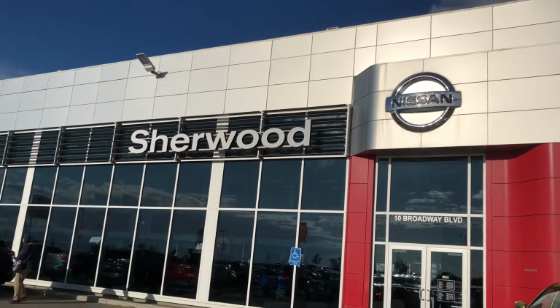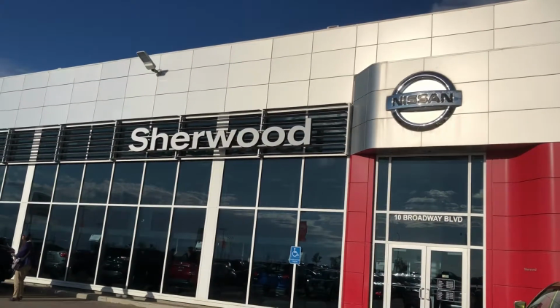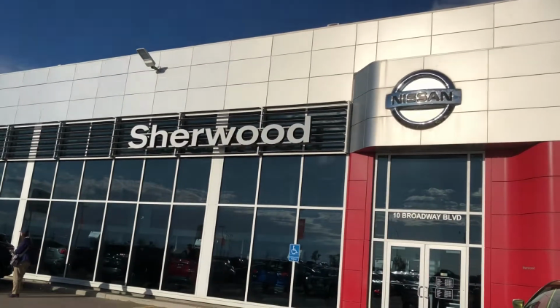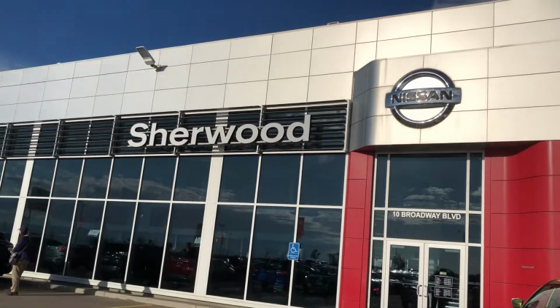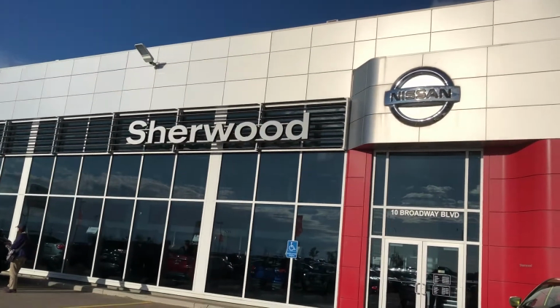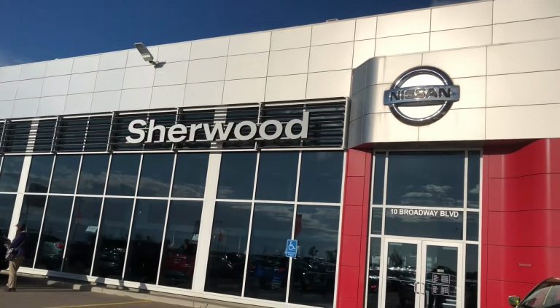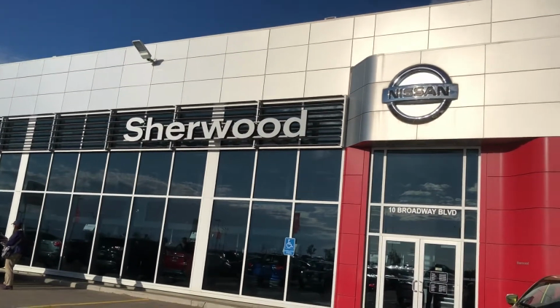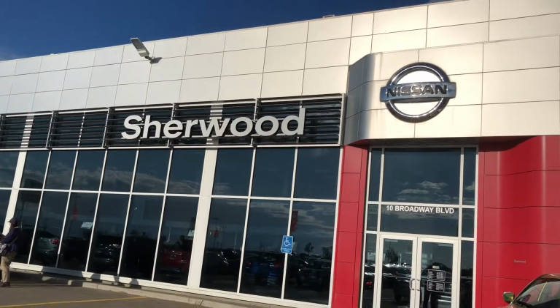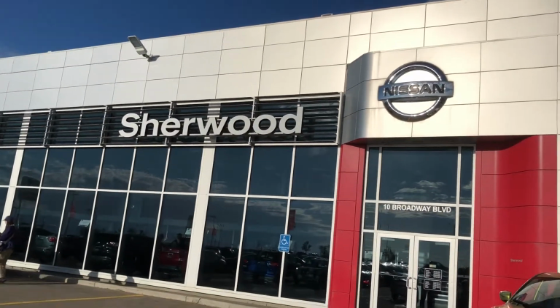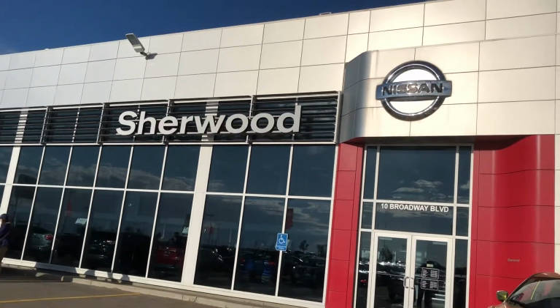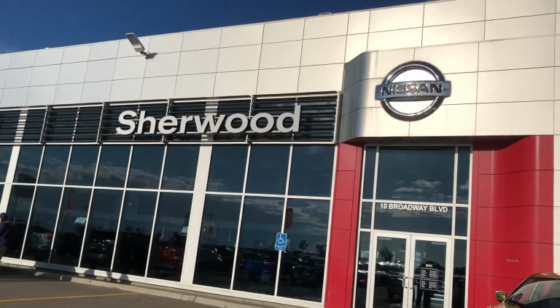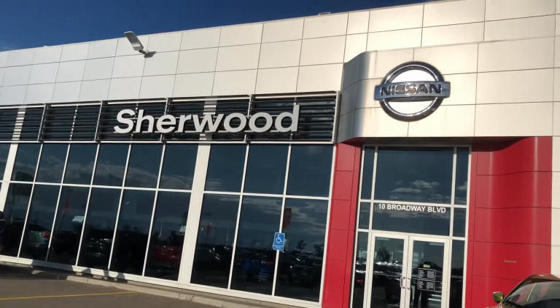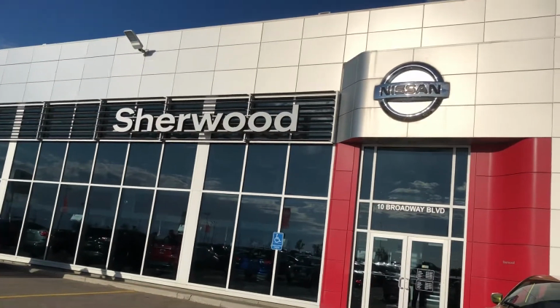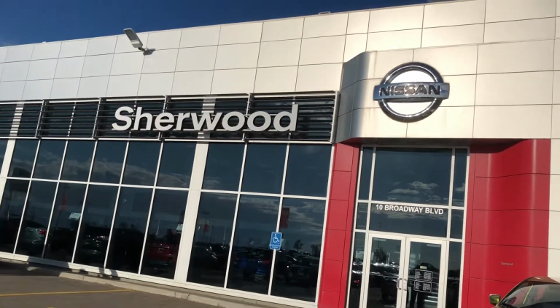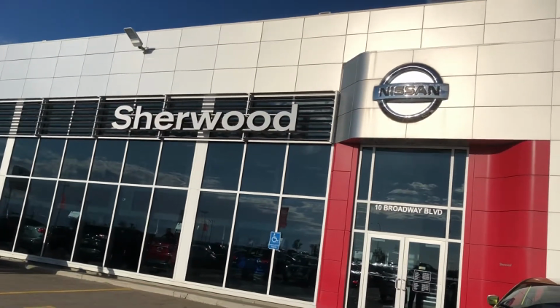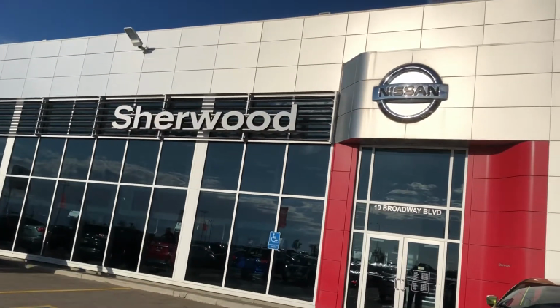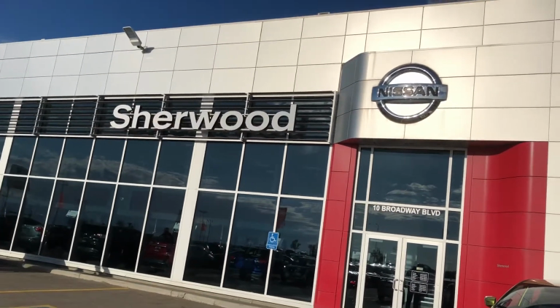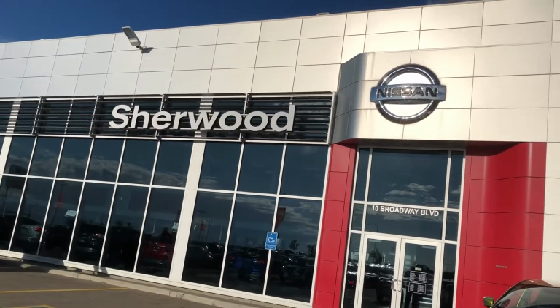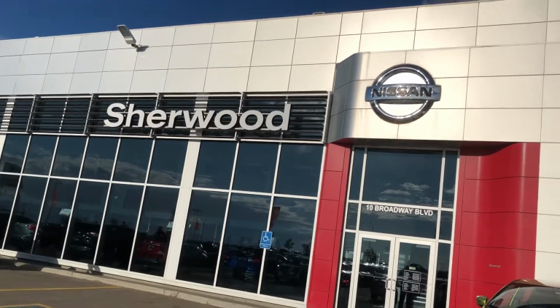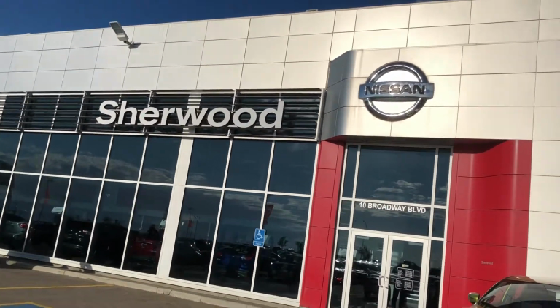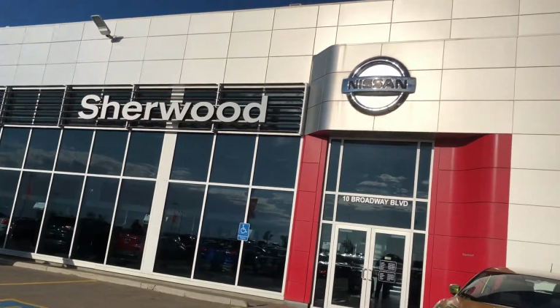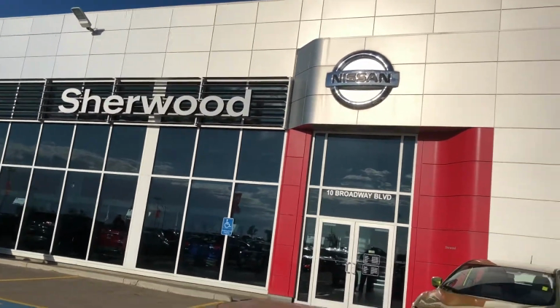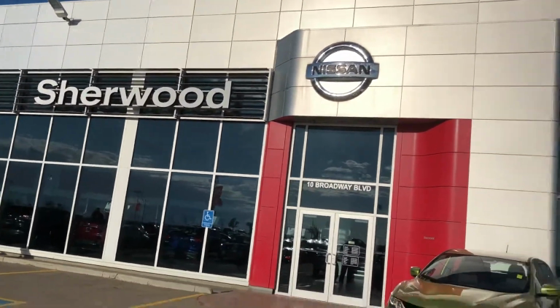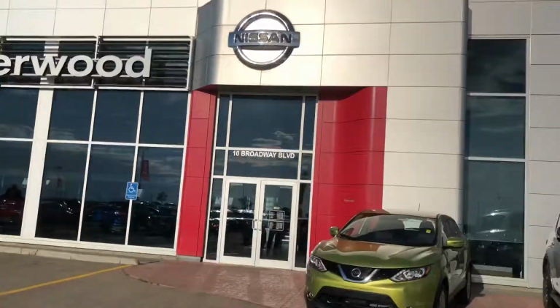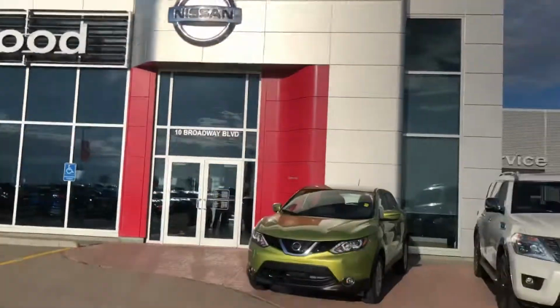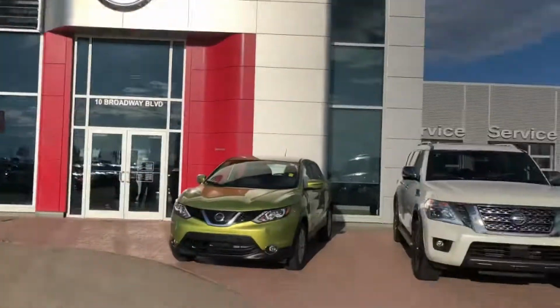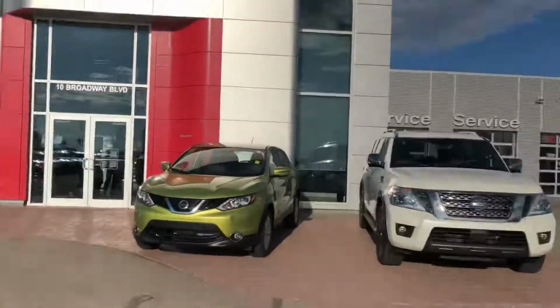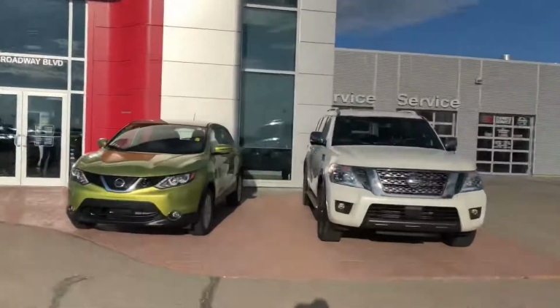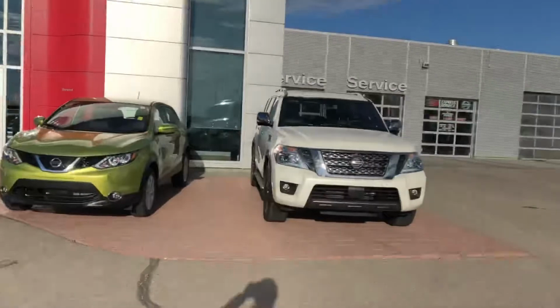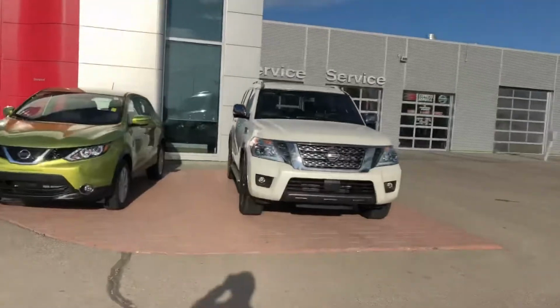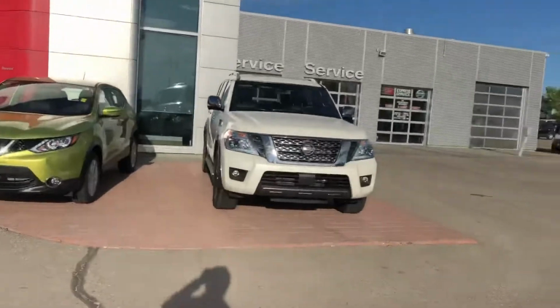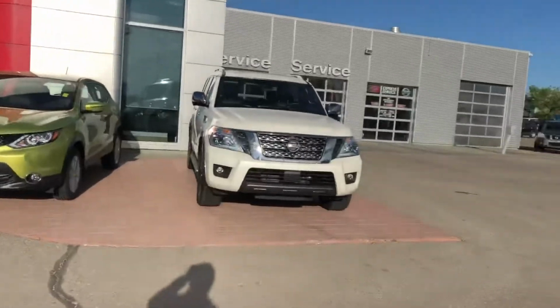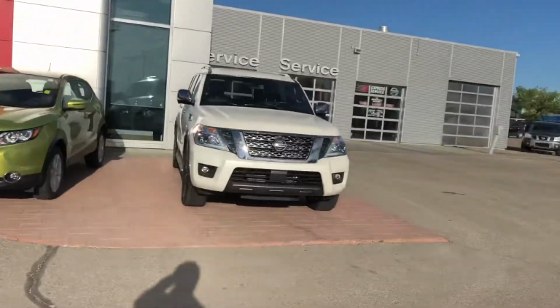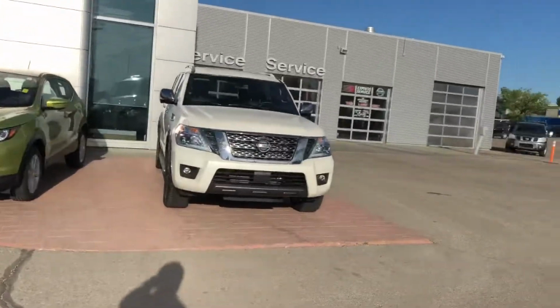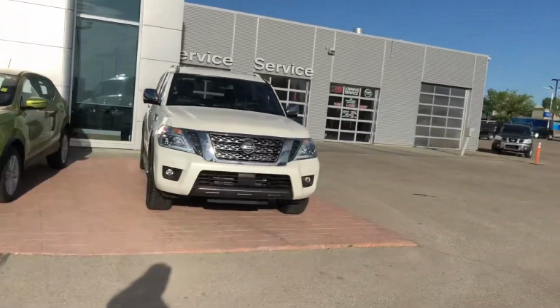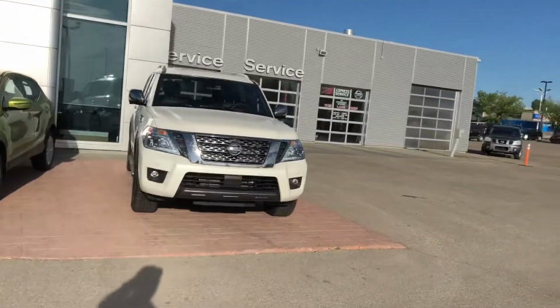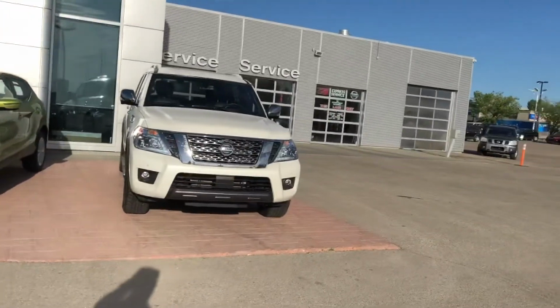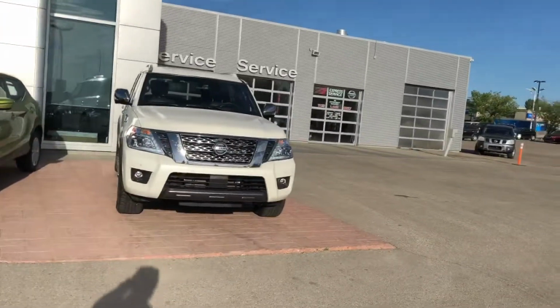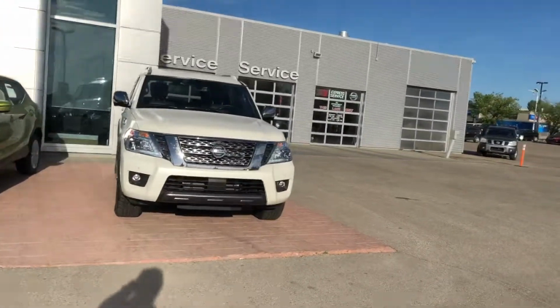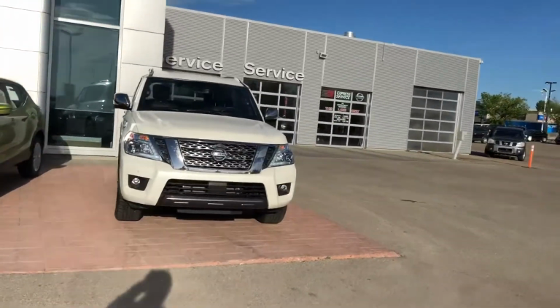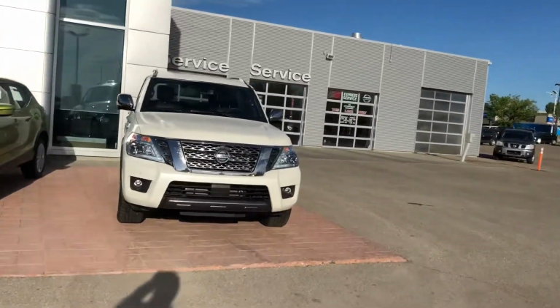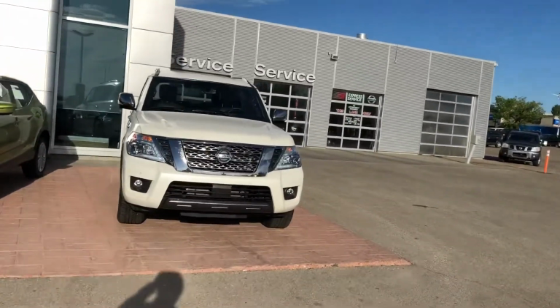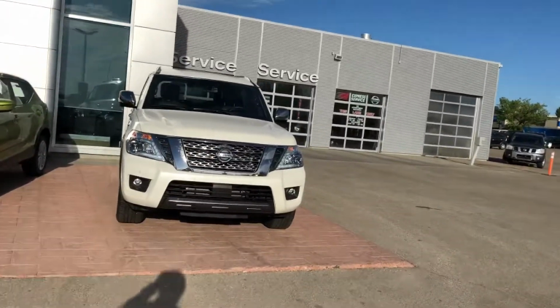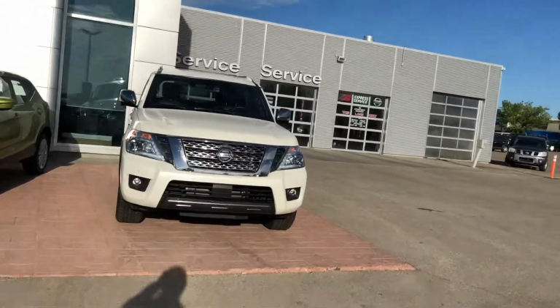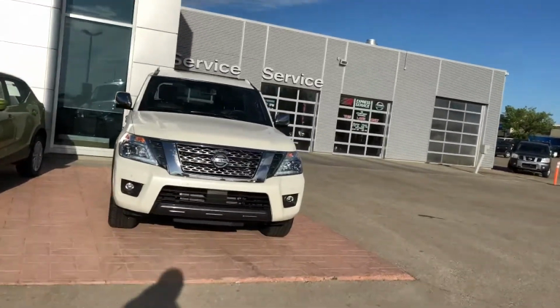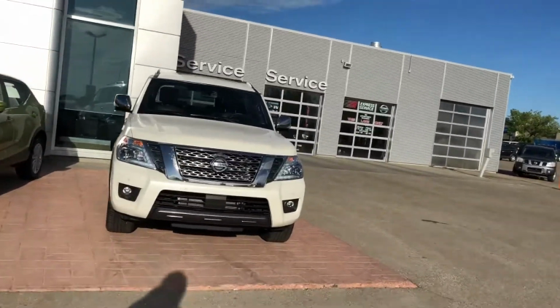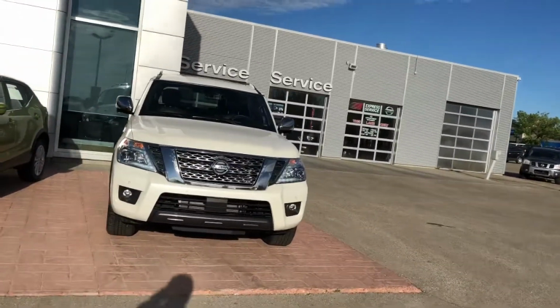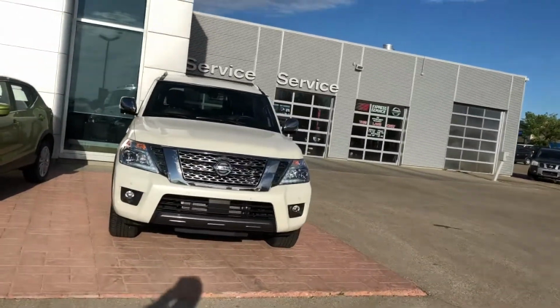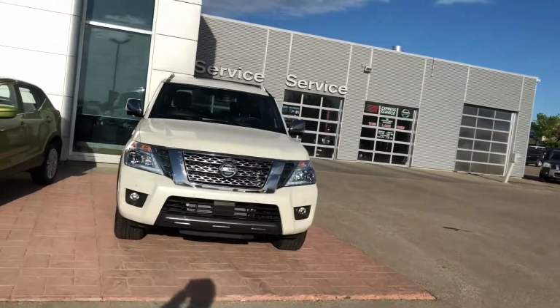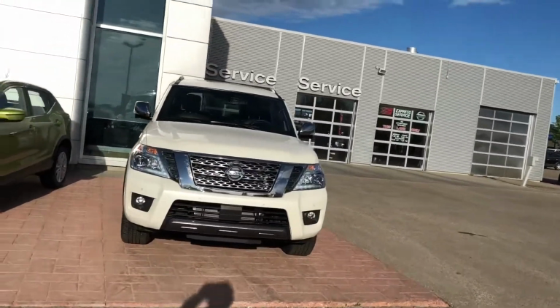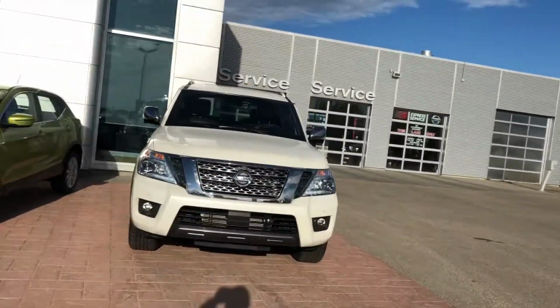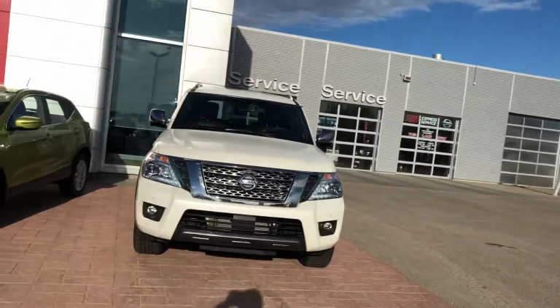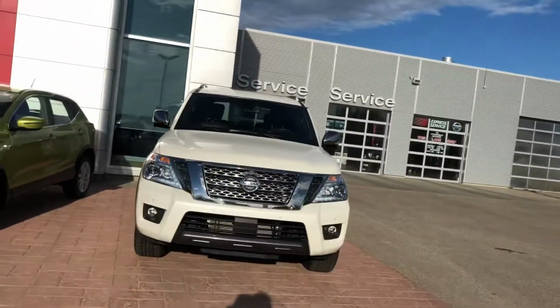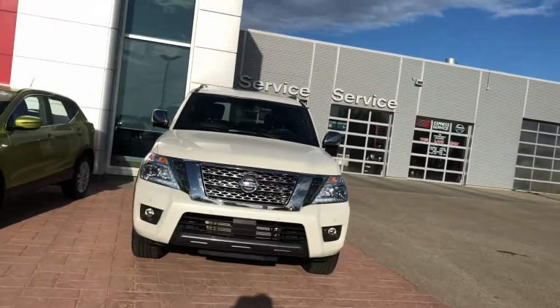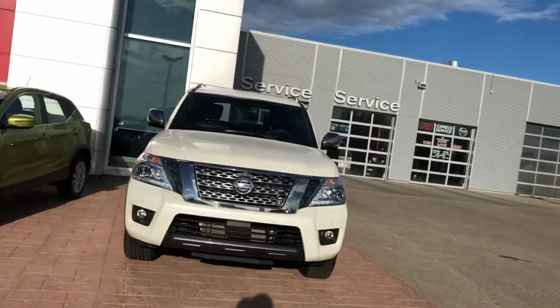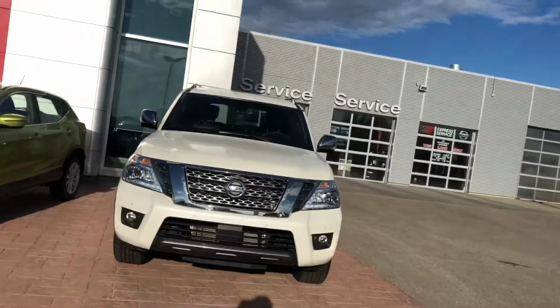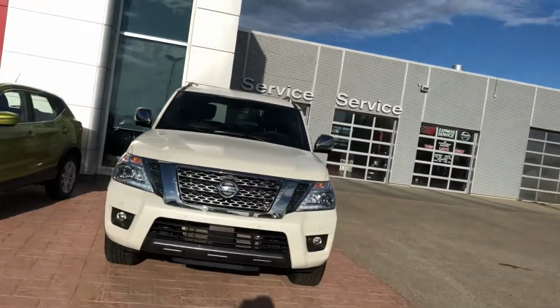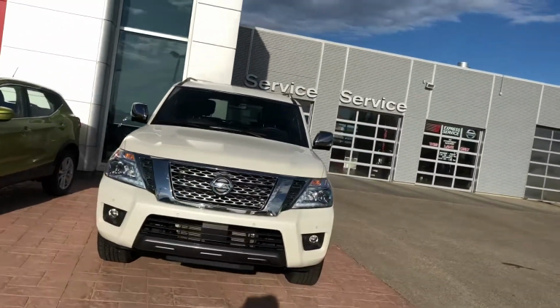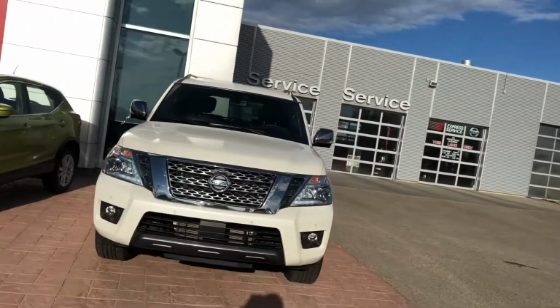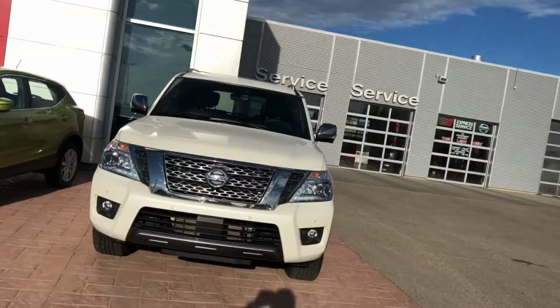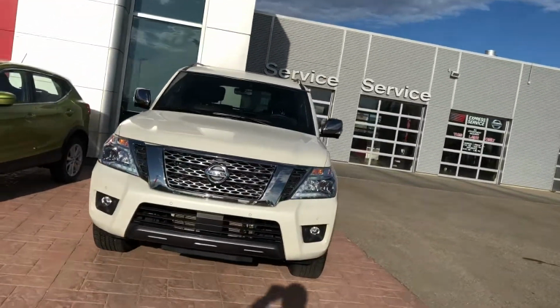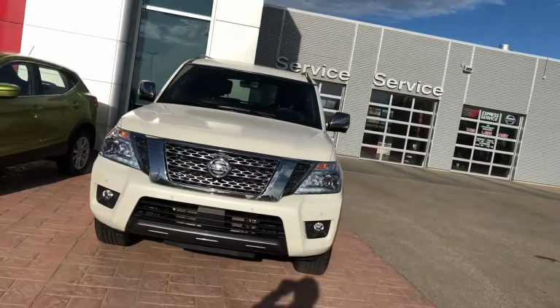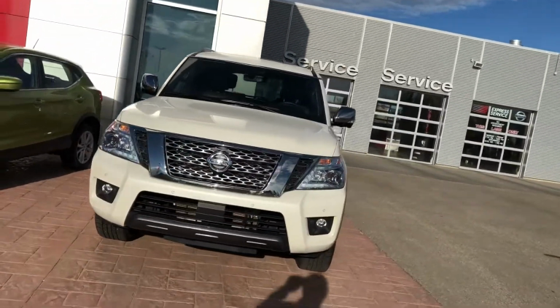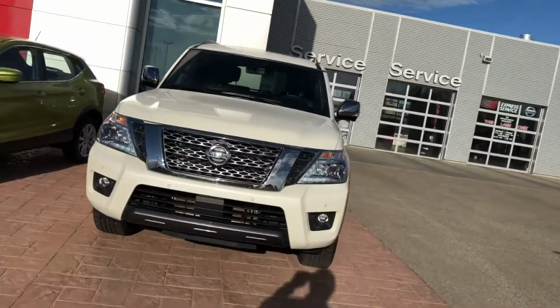Hi Lance, it's Neil from Sherwood Nissan. I'm doing a short video for you on the 2018 Nissan Armada.